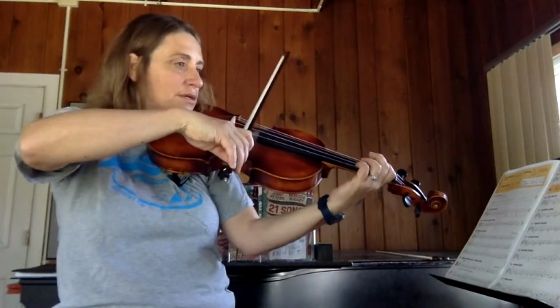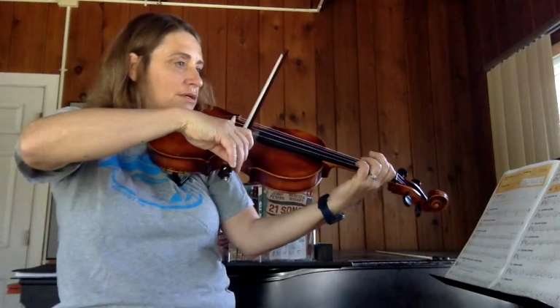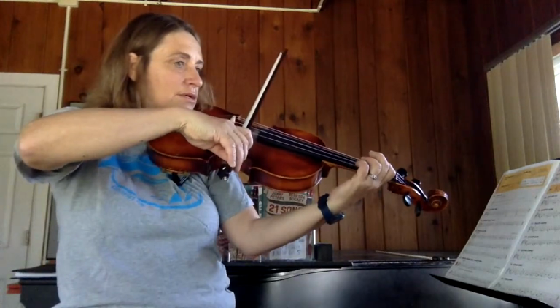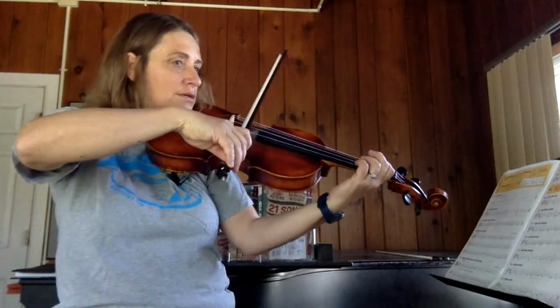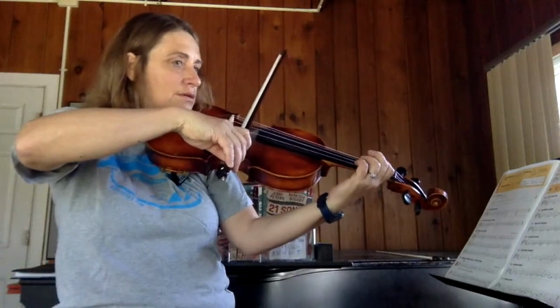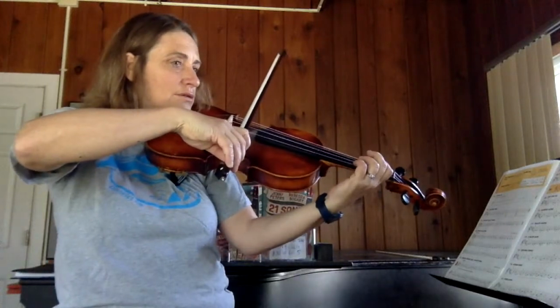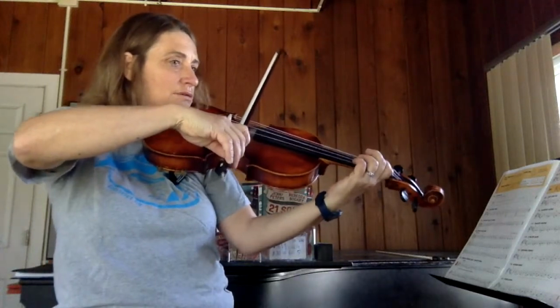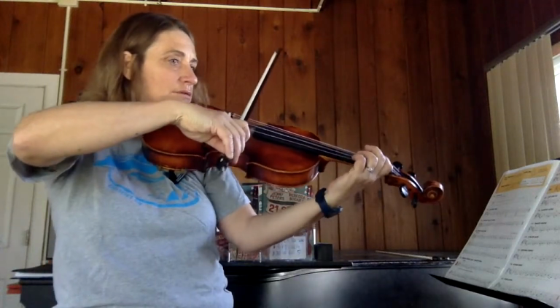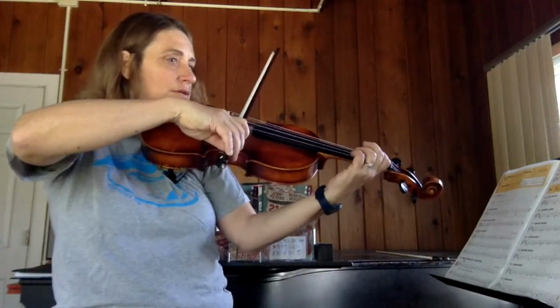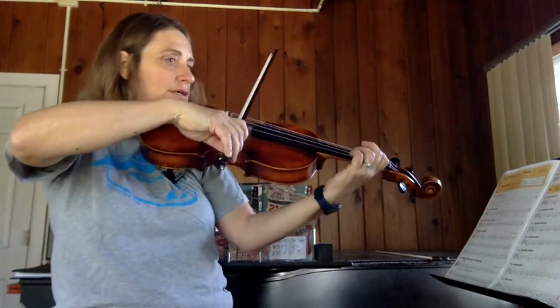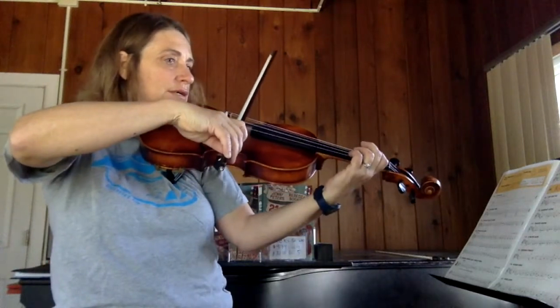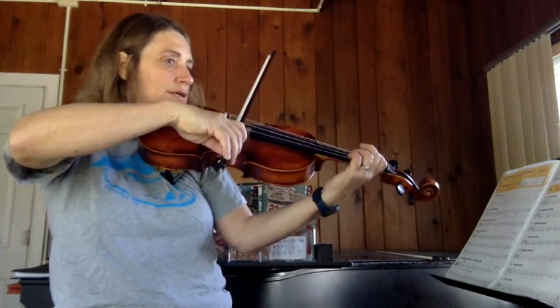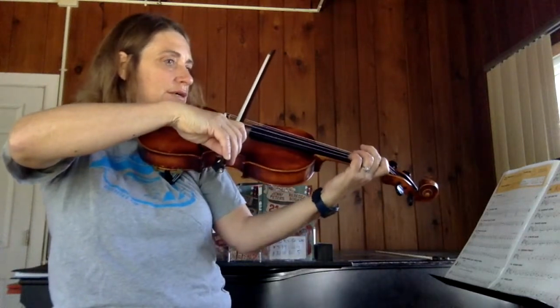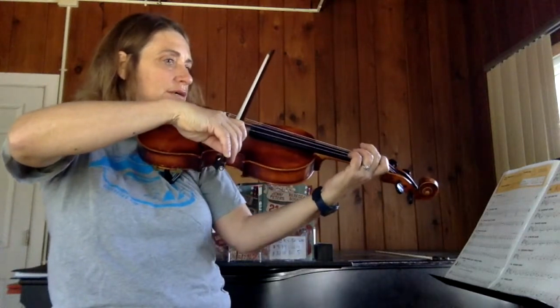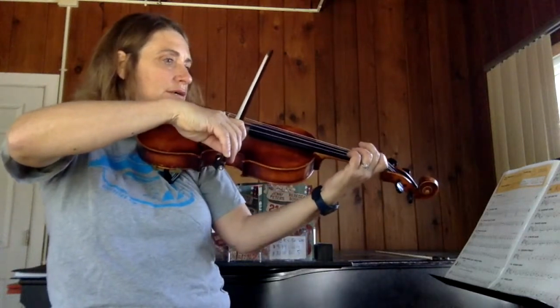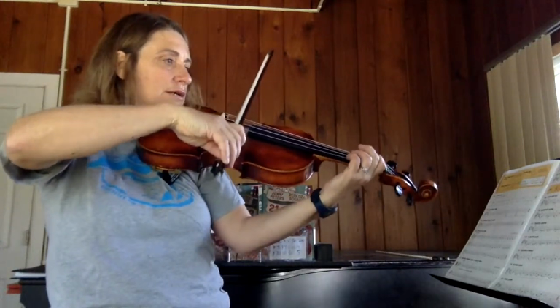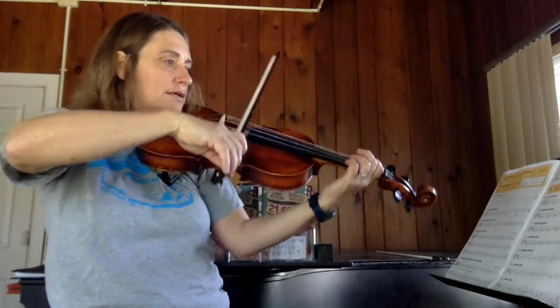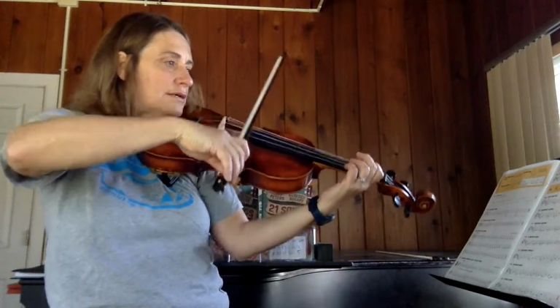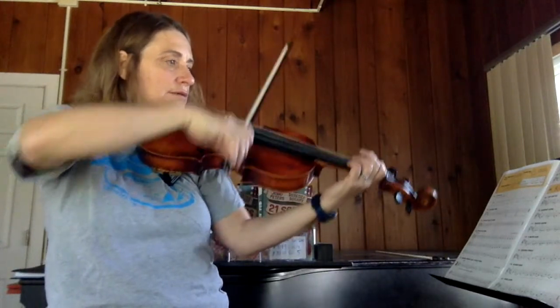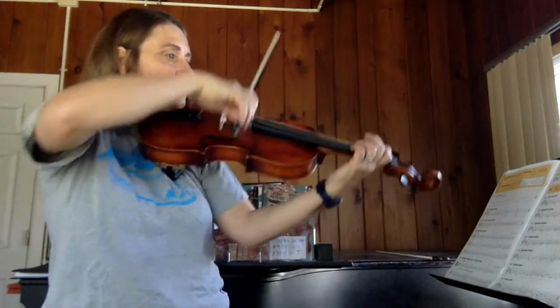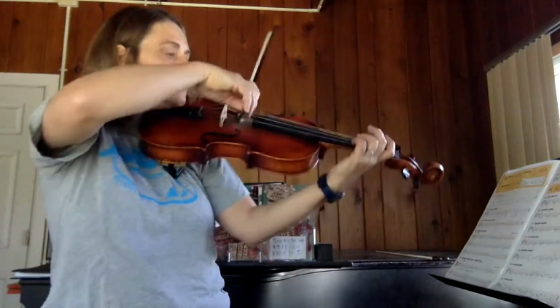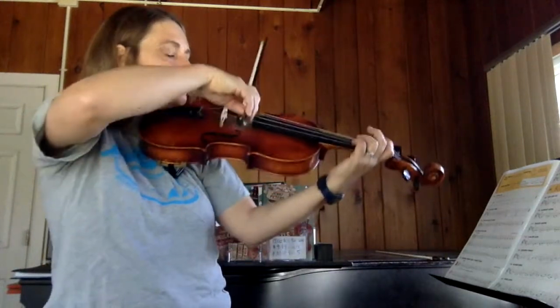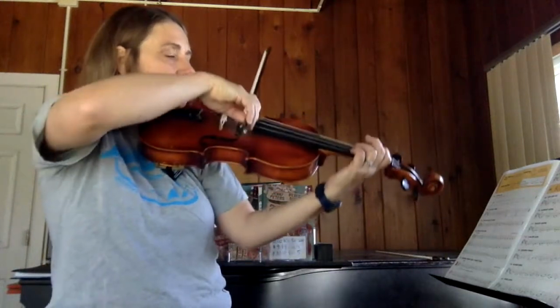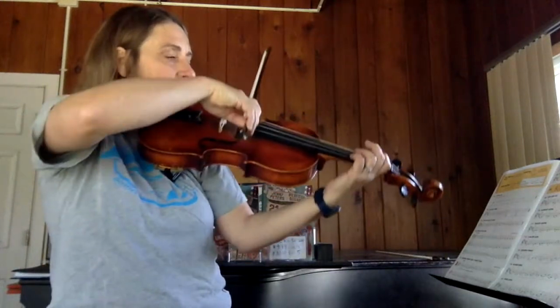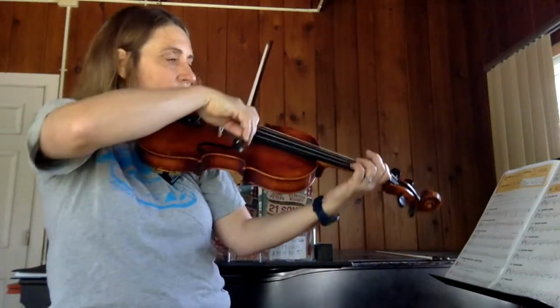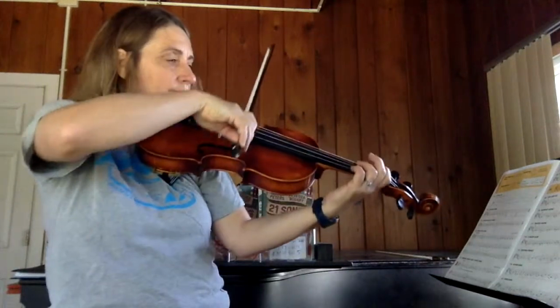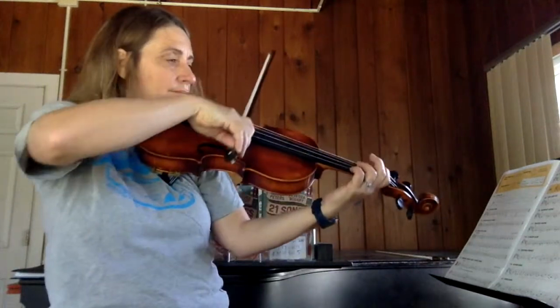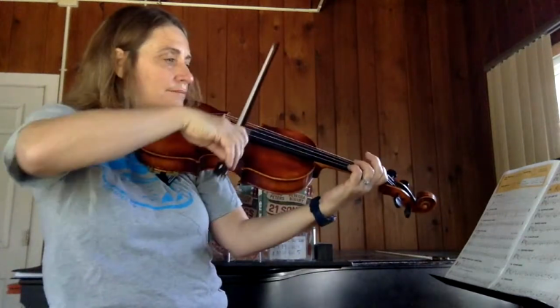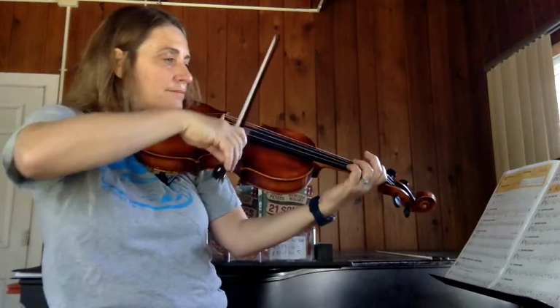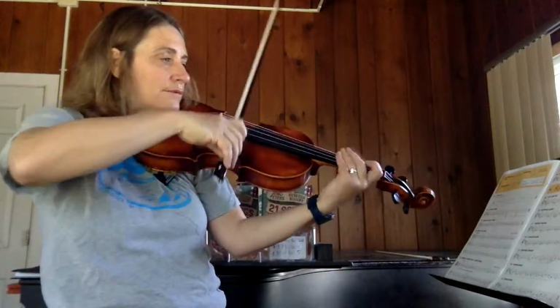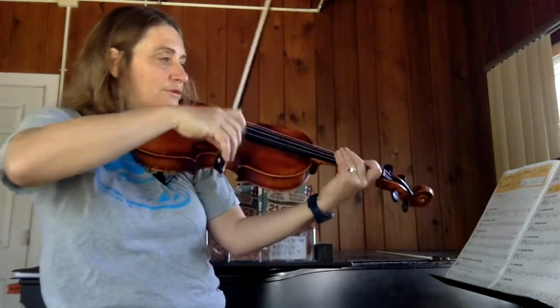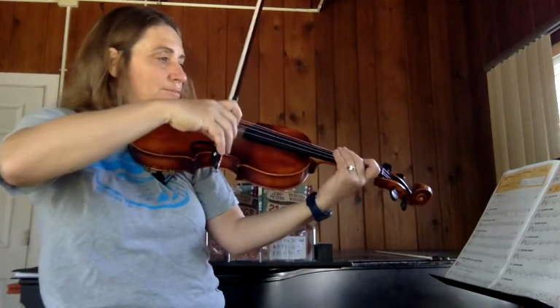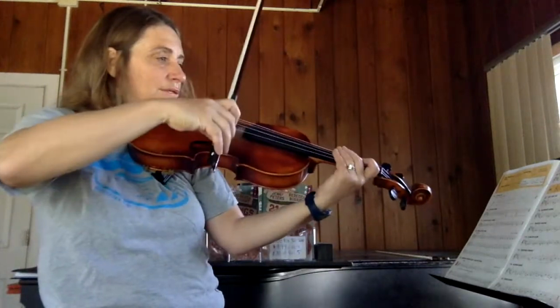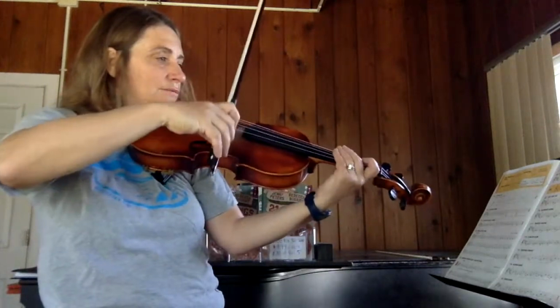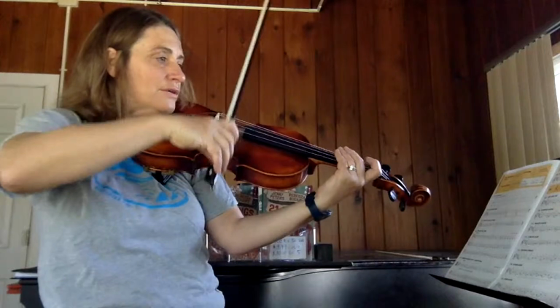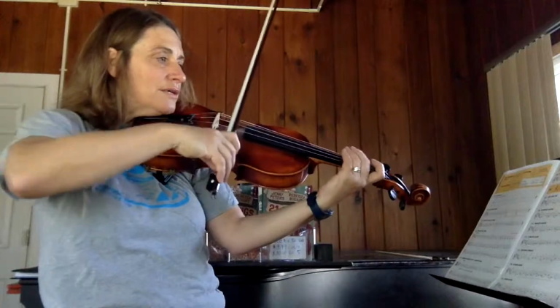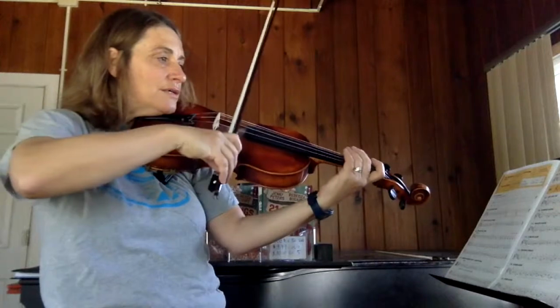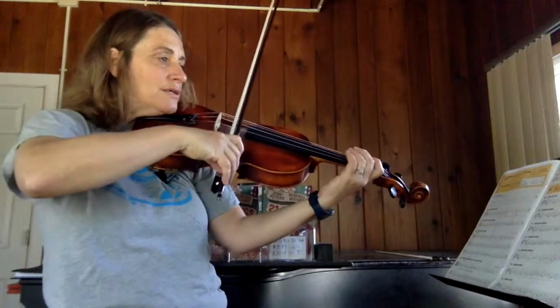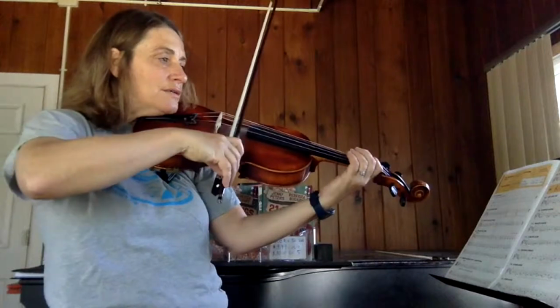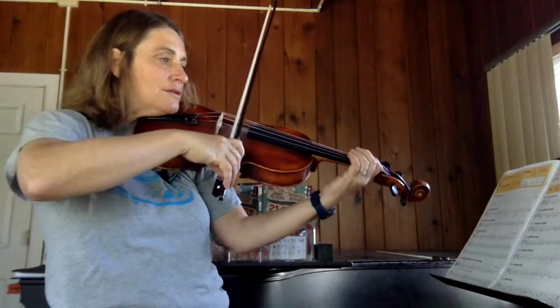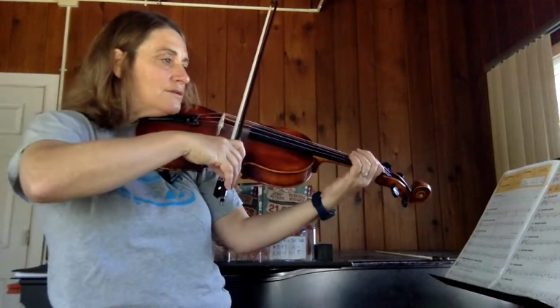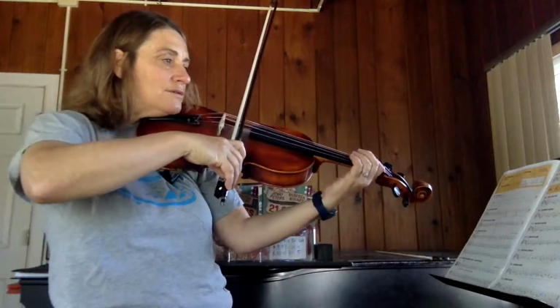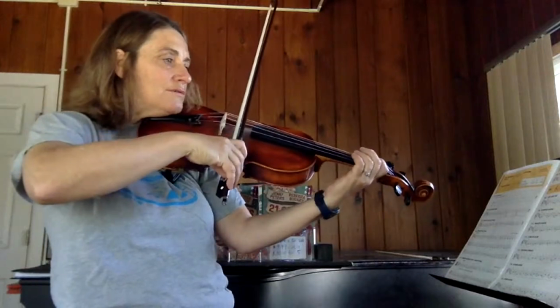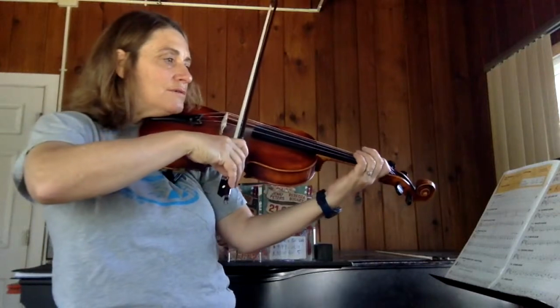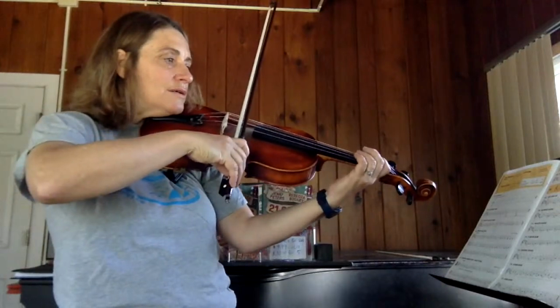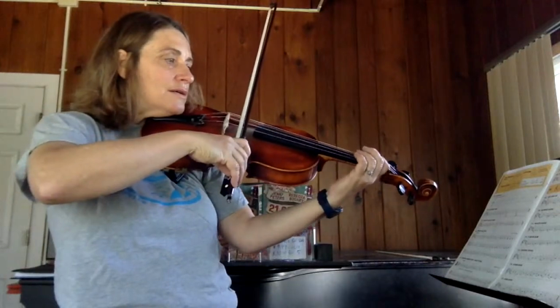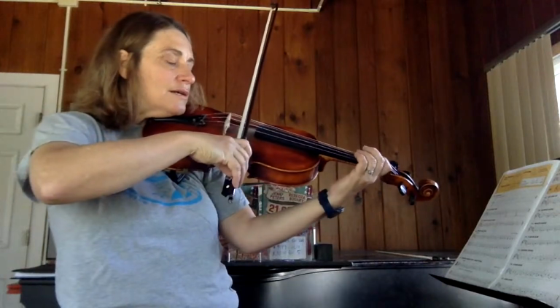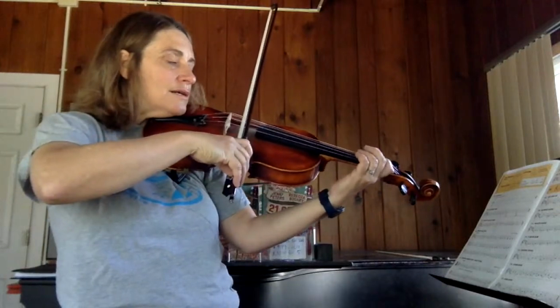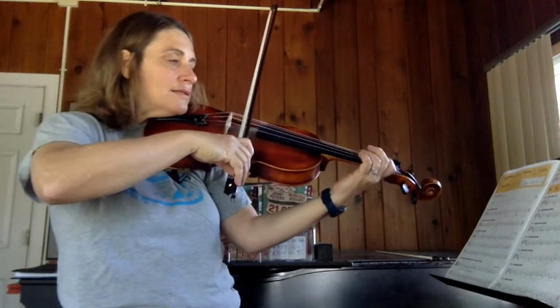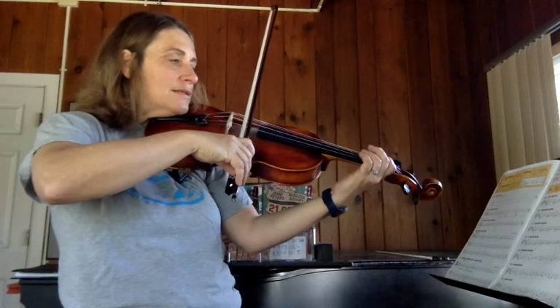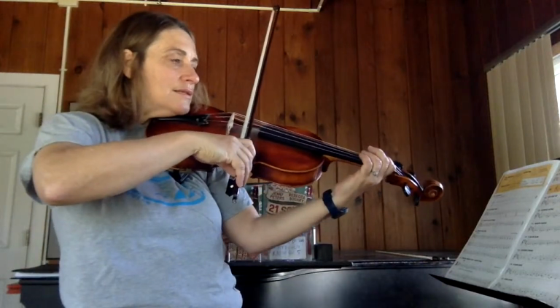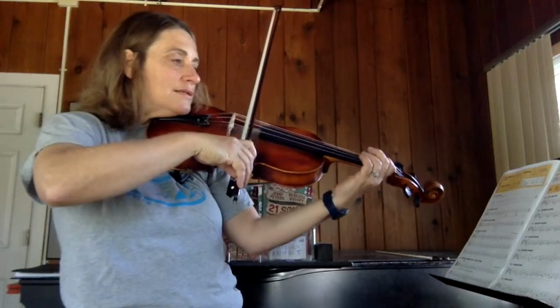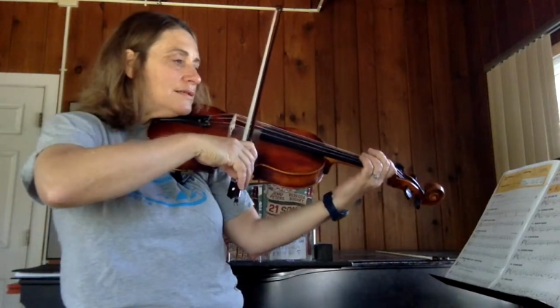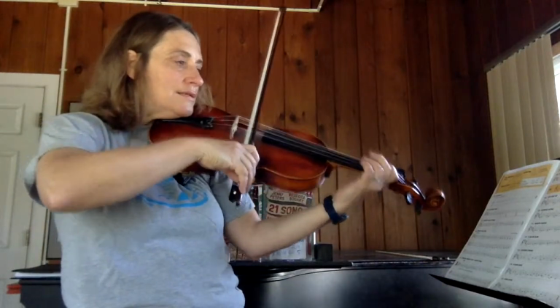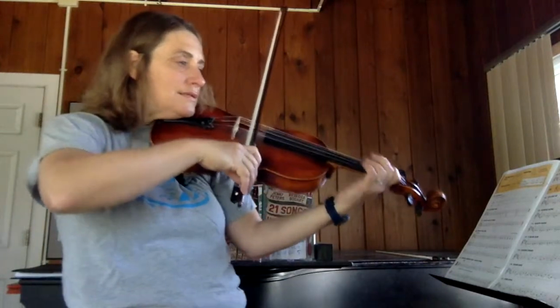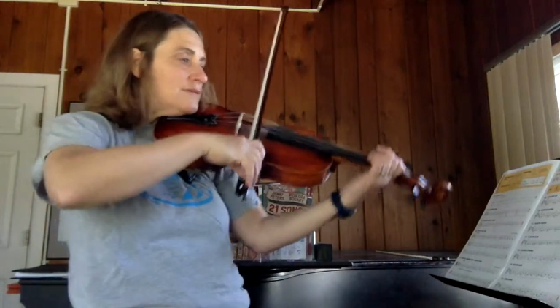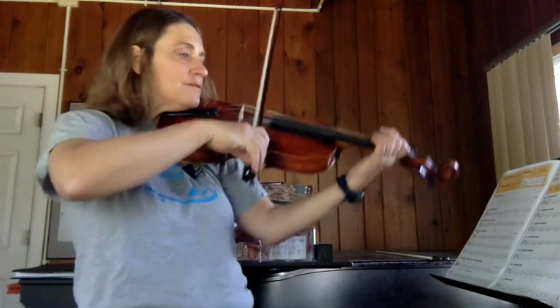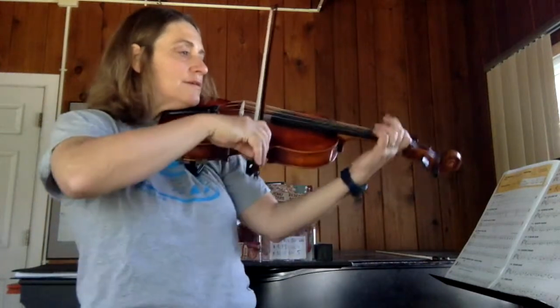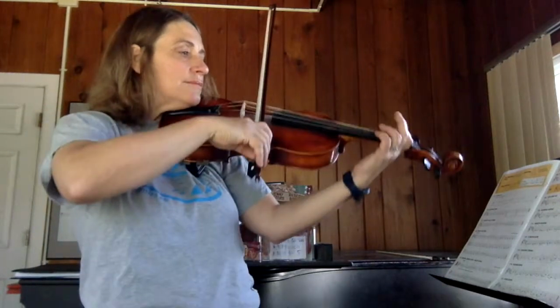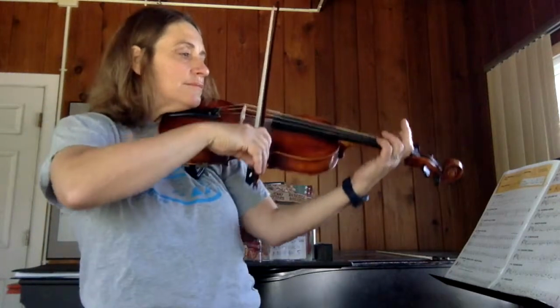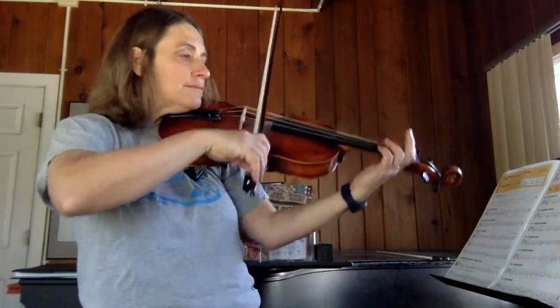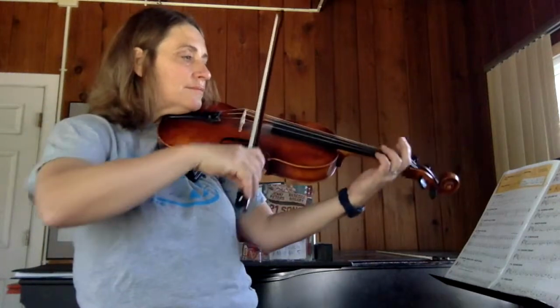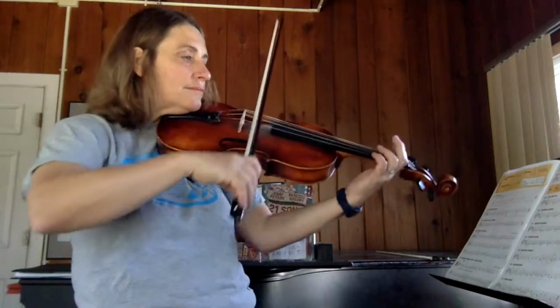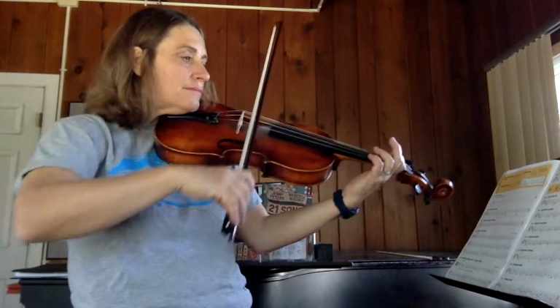One, two, here I go. Oops — one, two on the D string. Smooth Sailing.